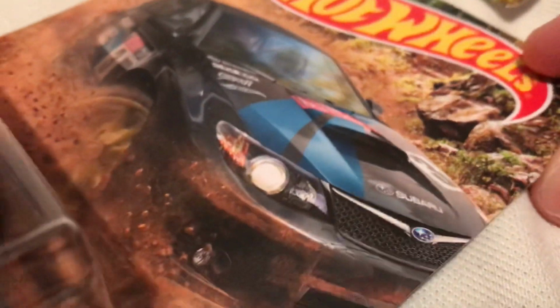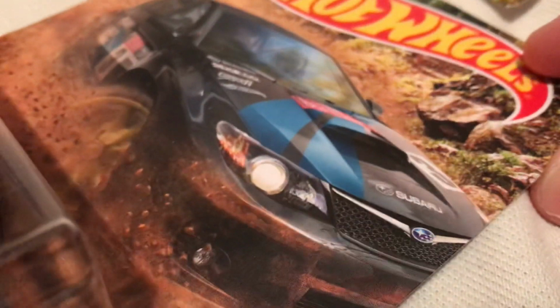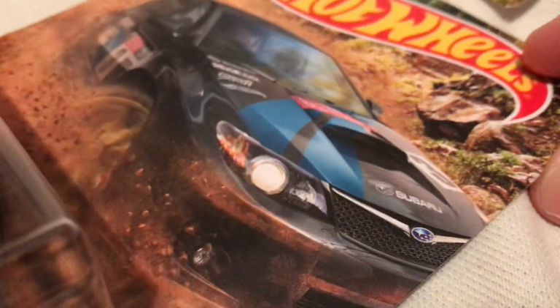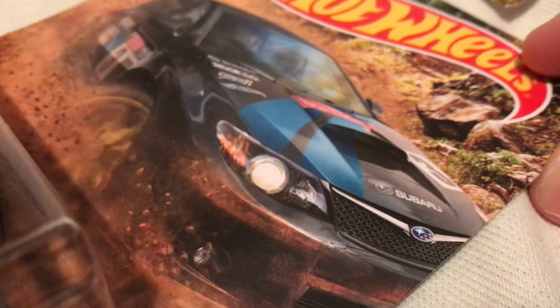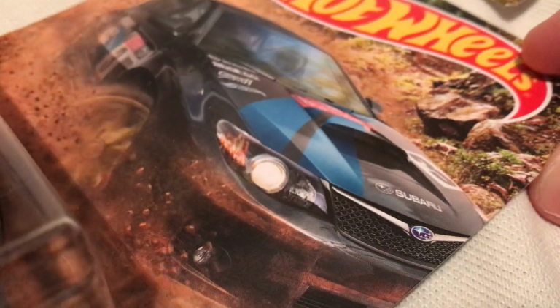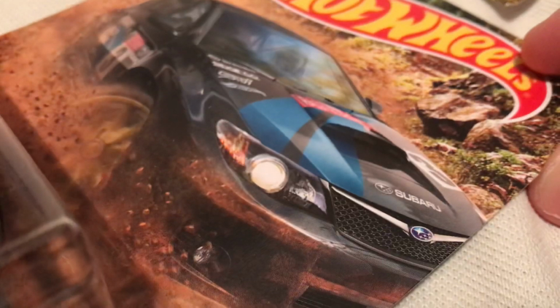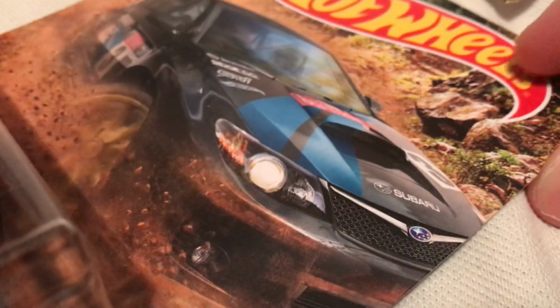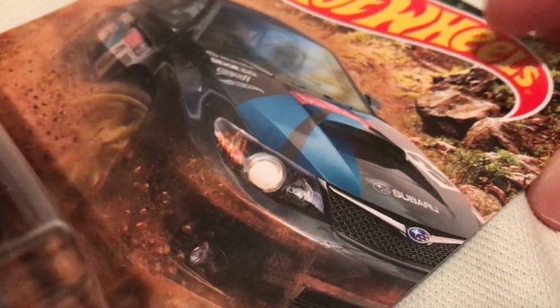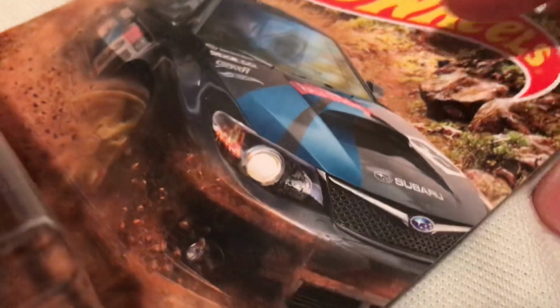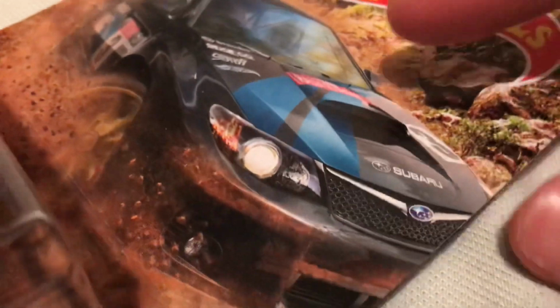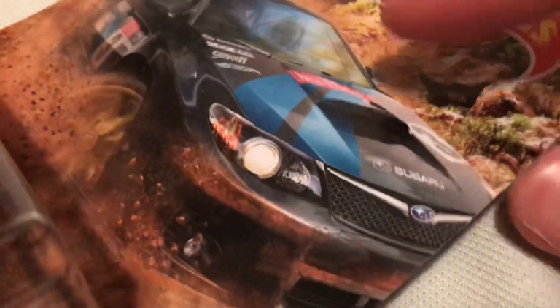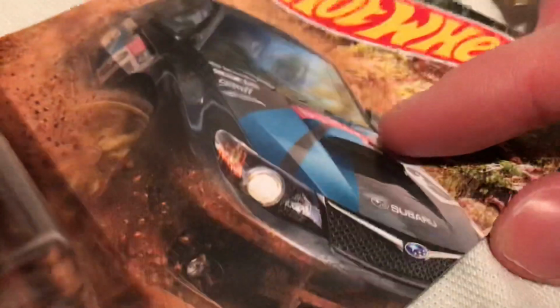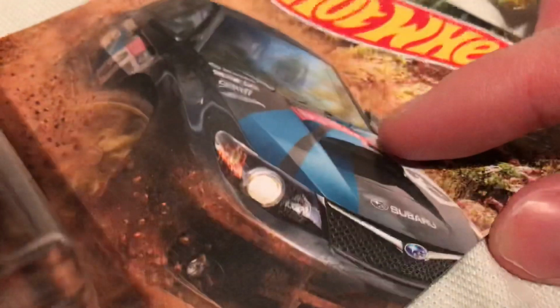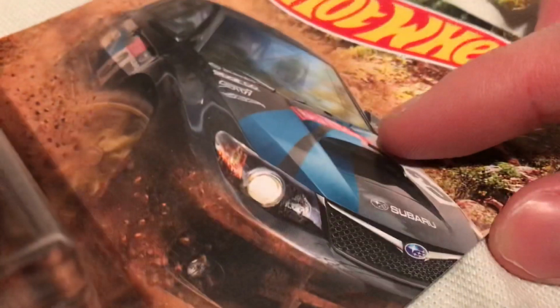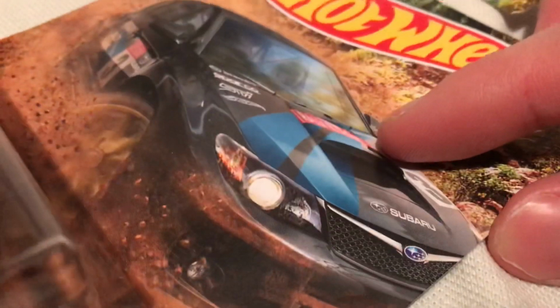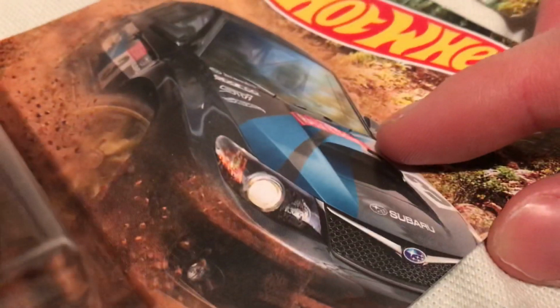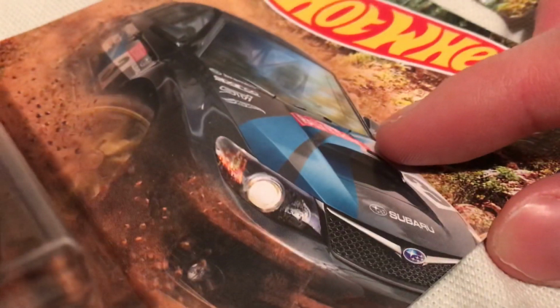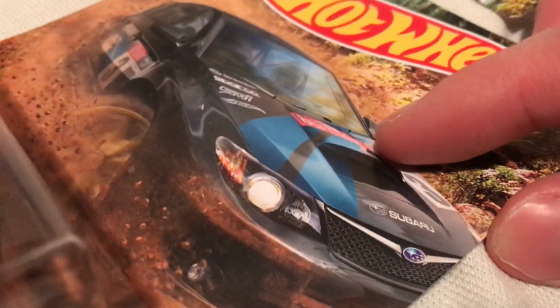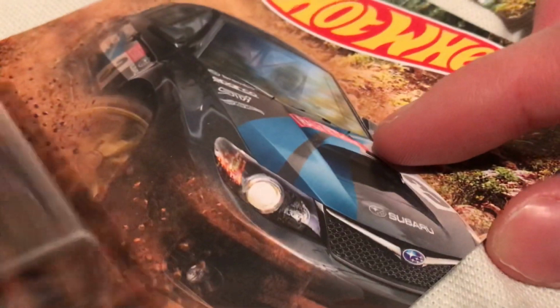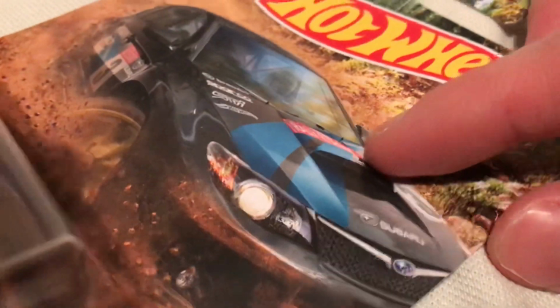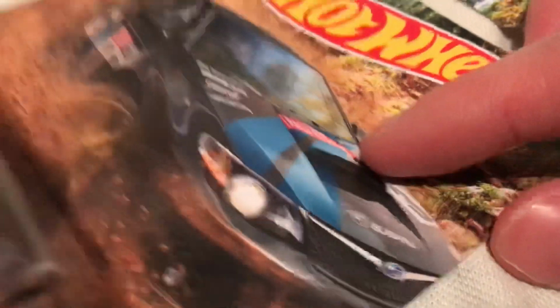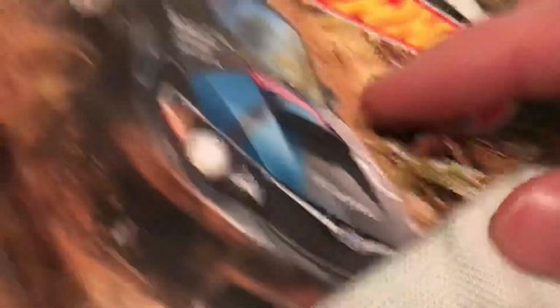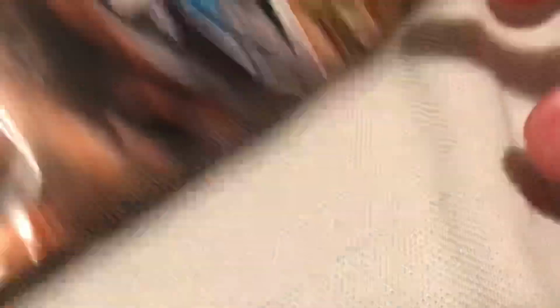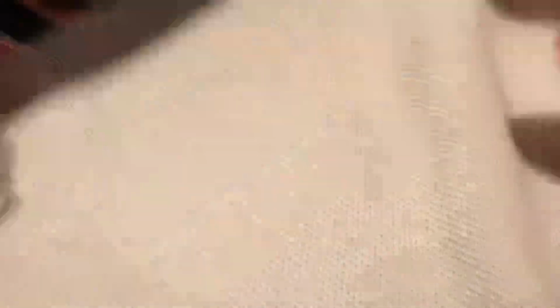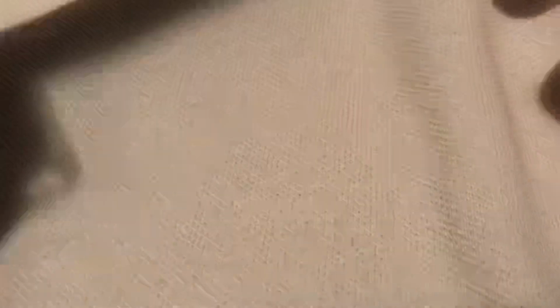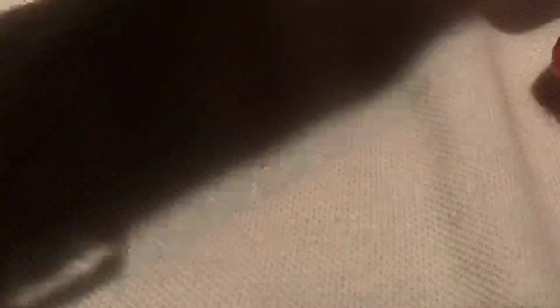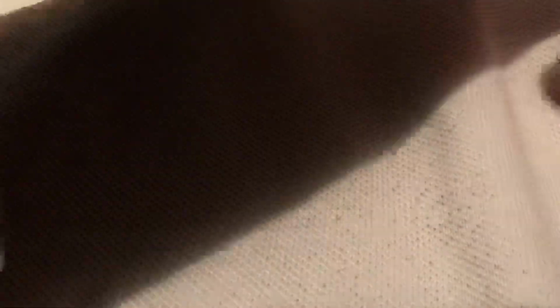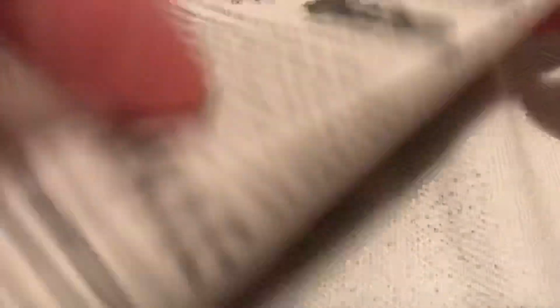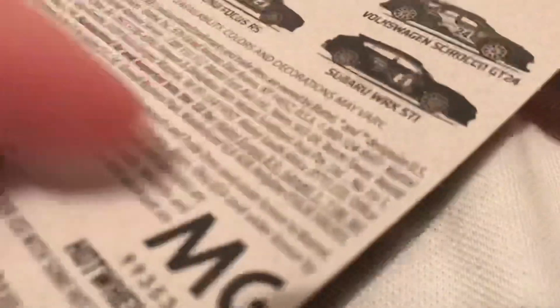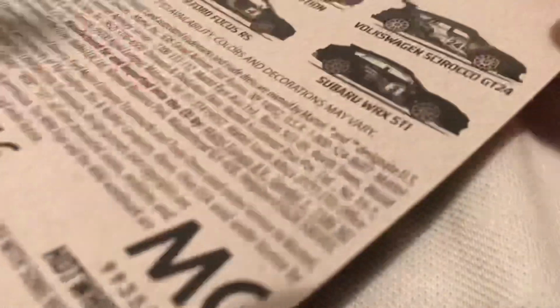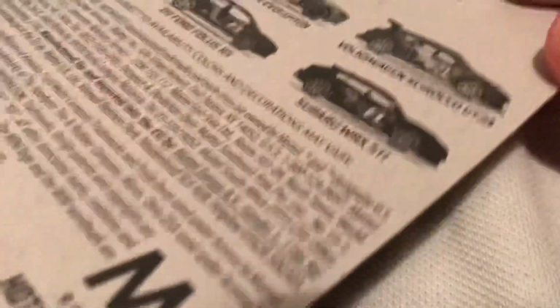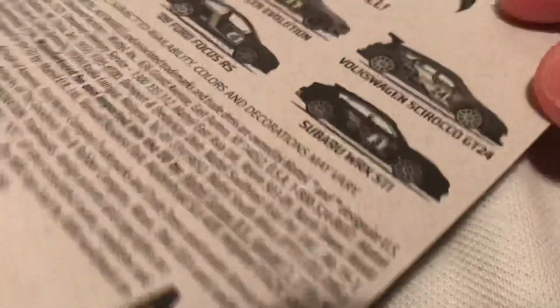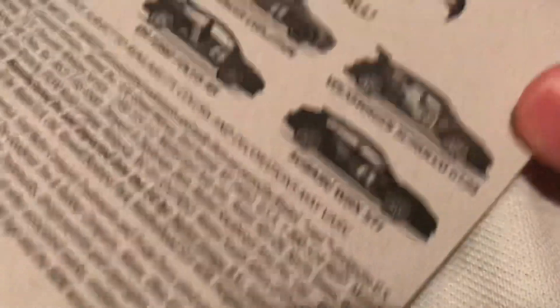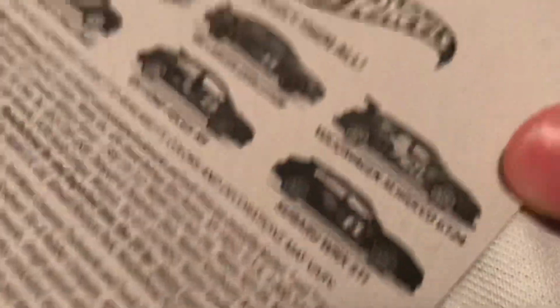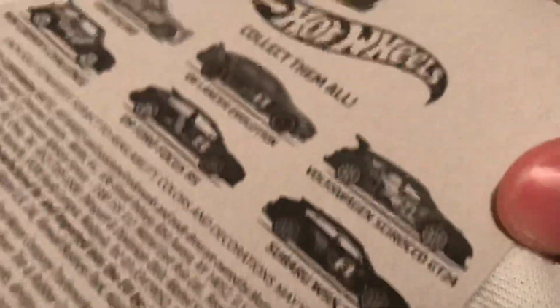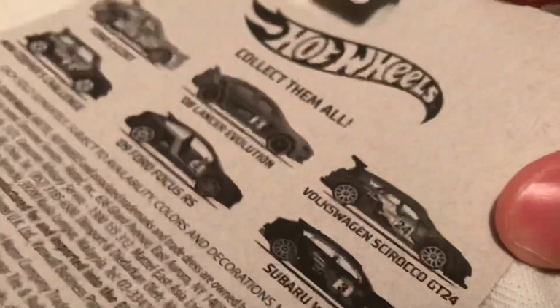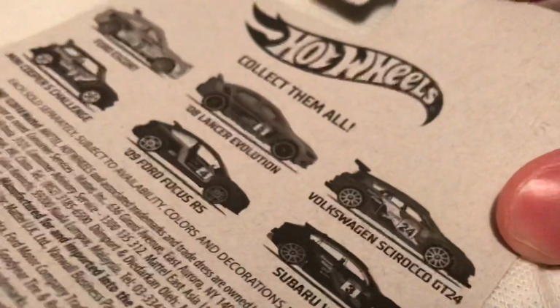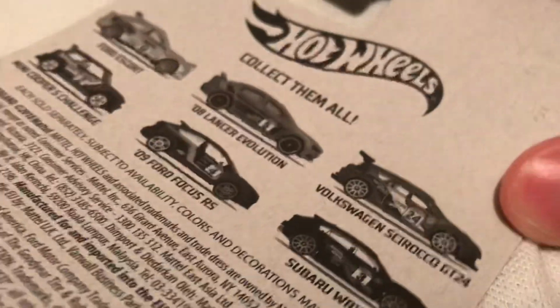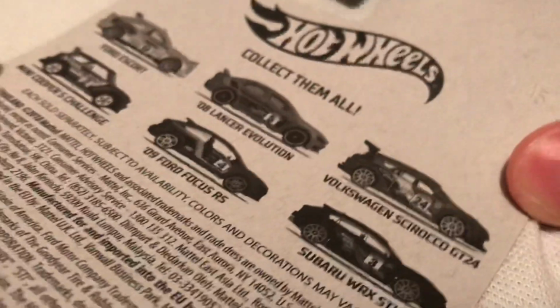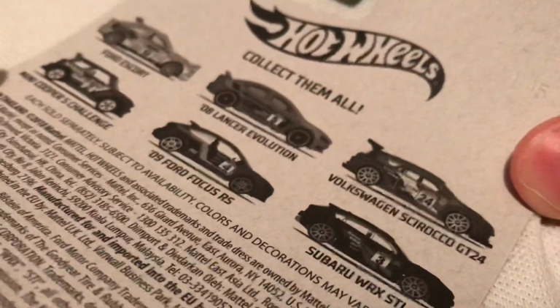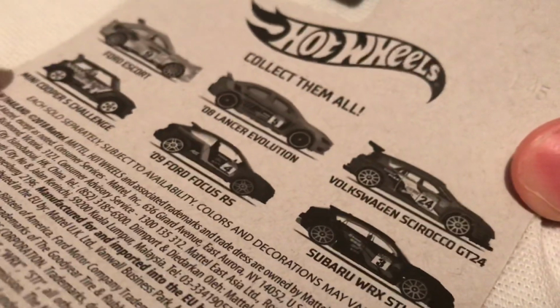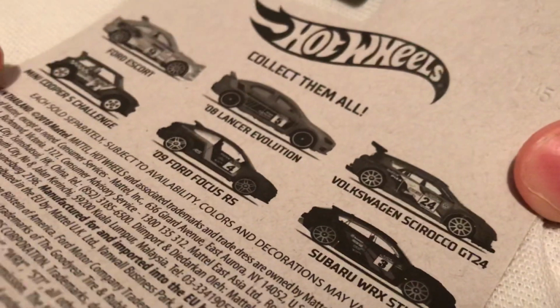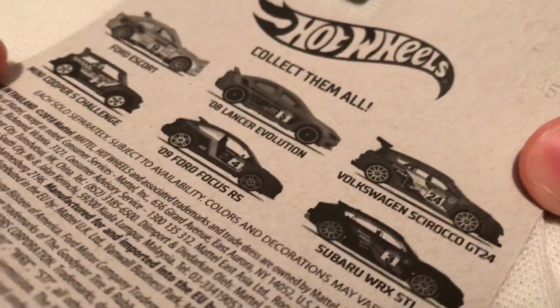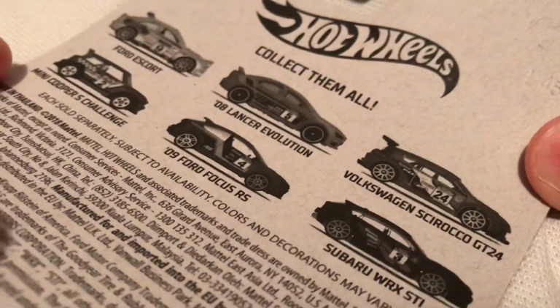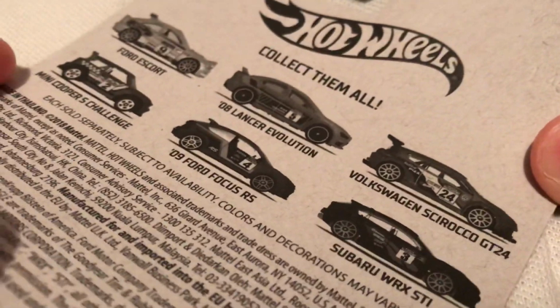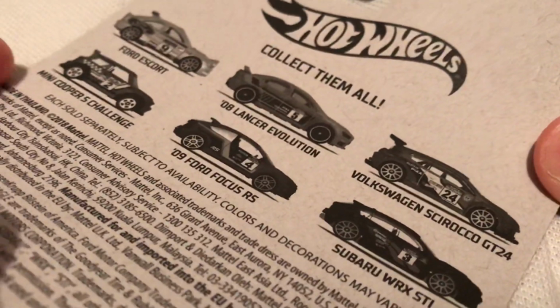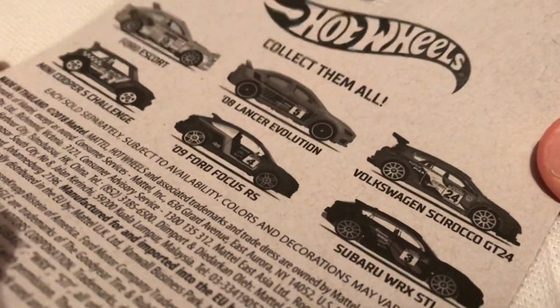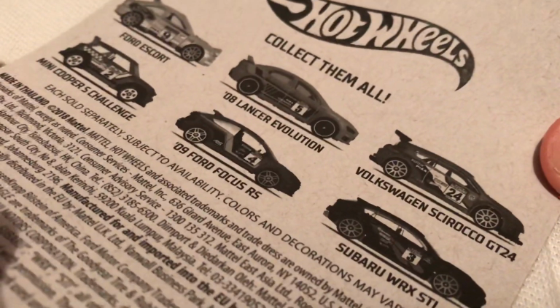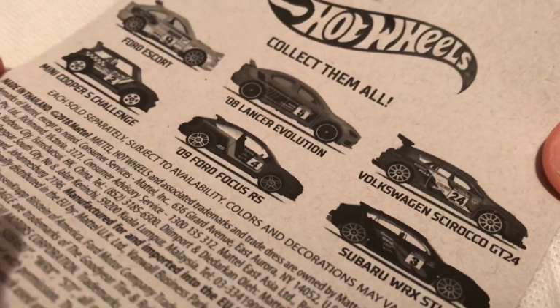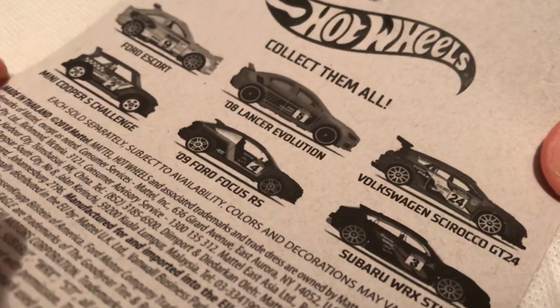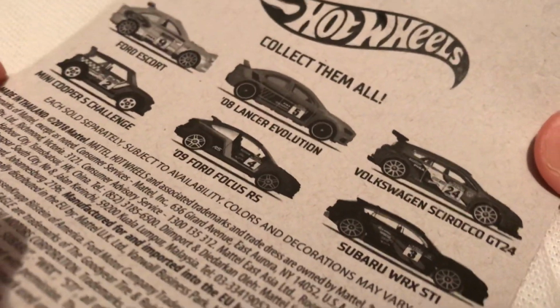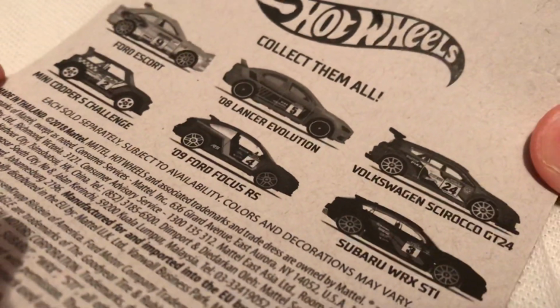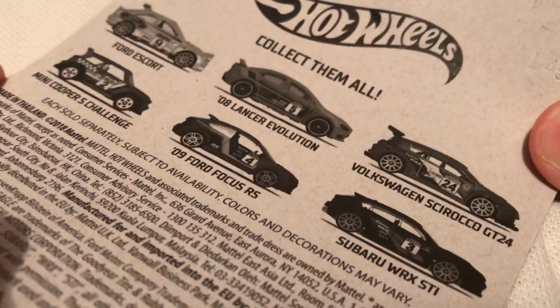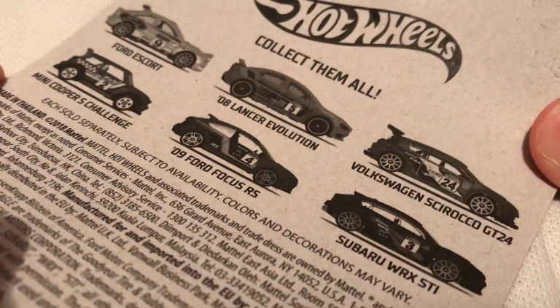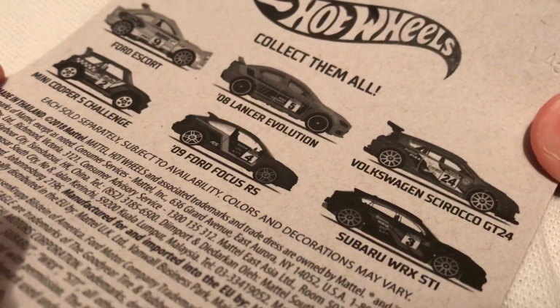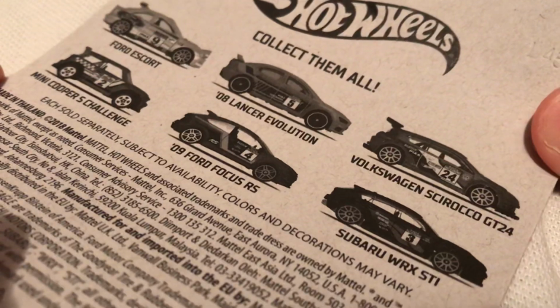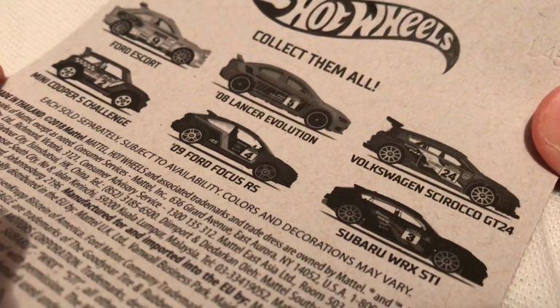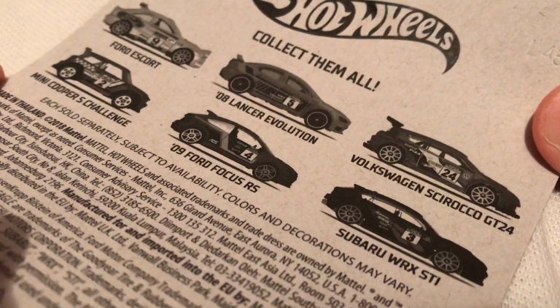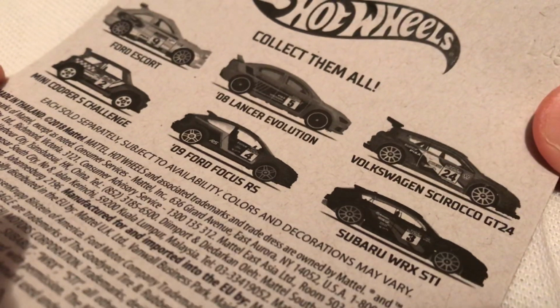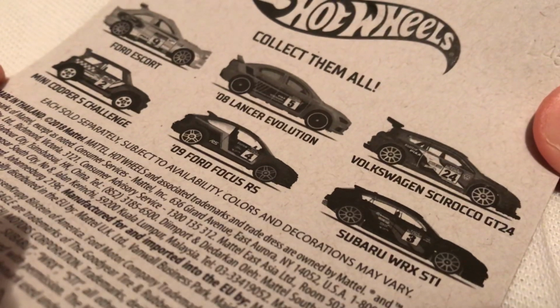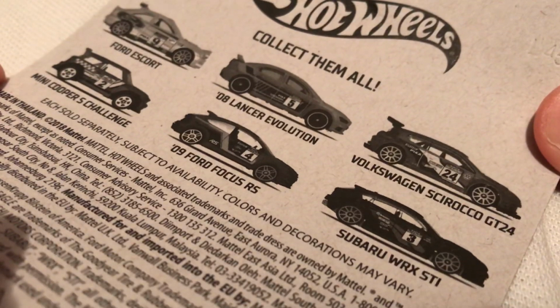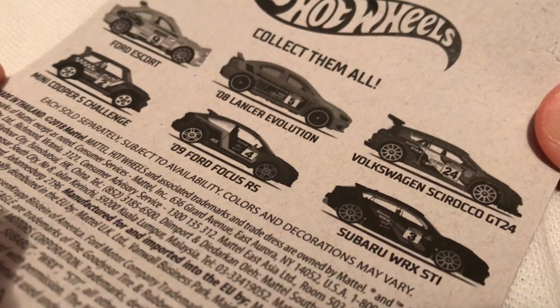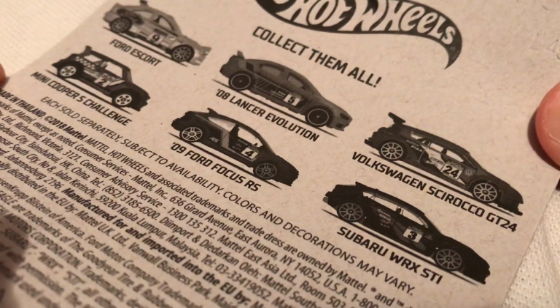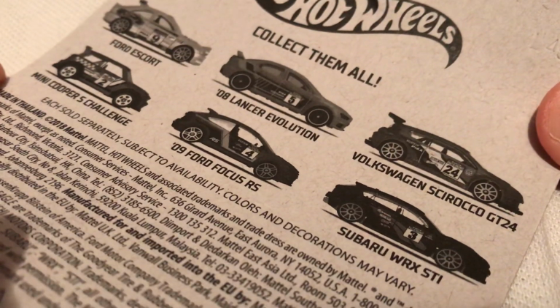But anyways, cool card art. It's a Walmart exclusive rally series for 2018. There's the back of the card.